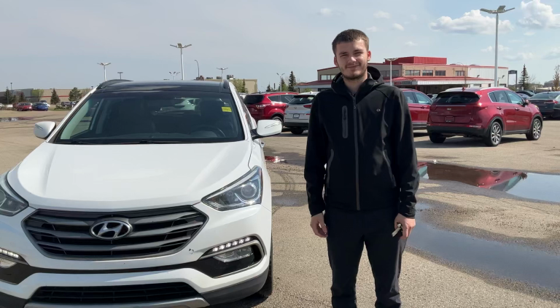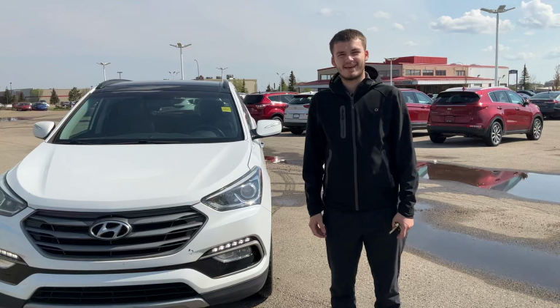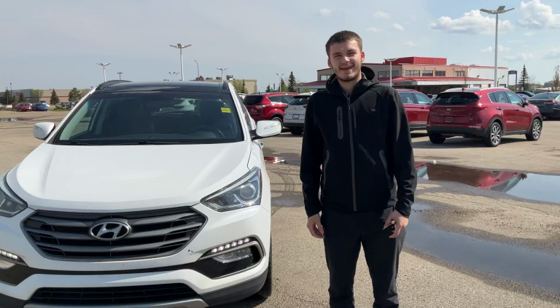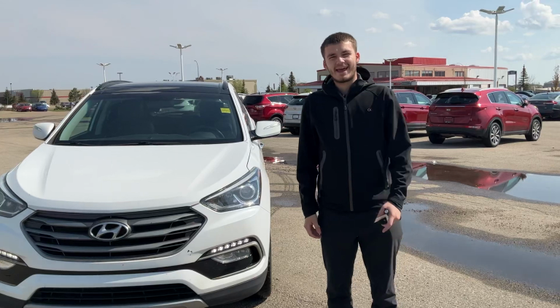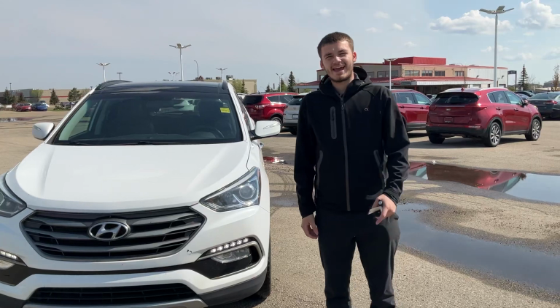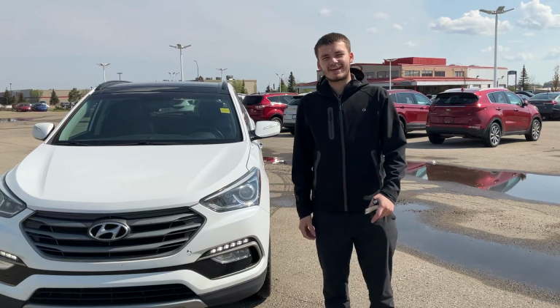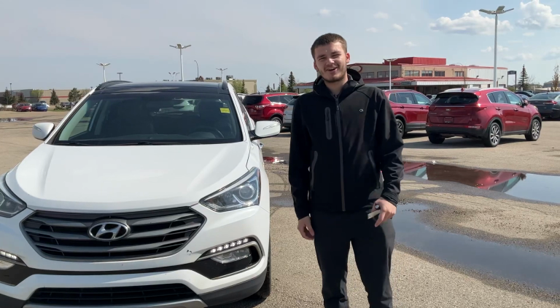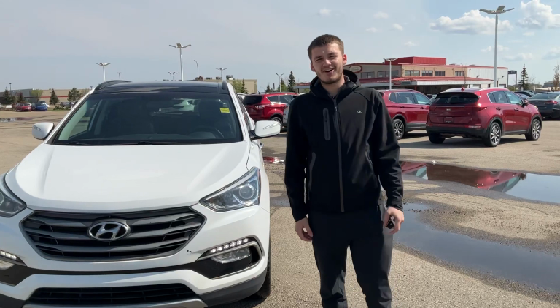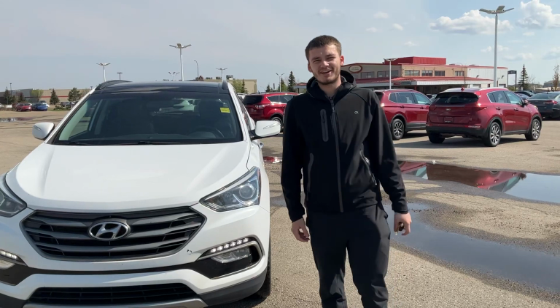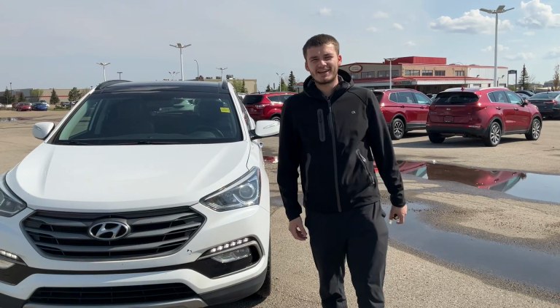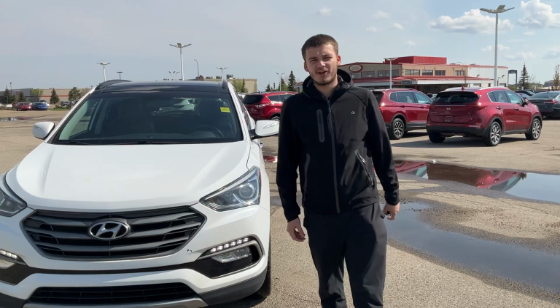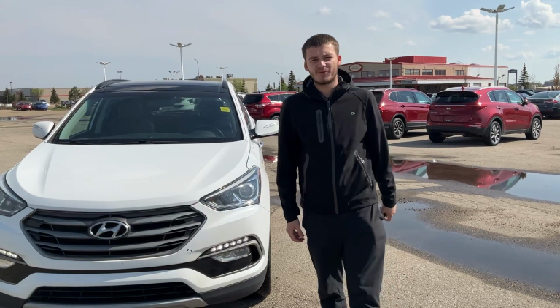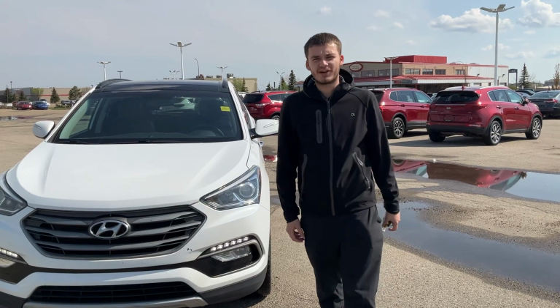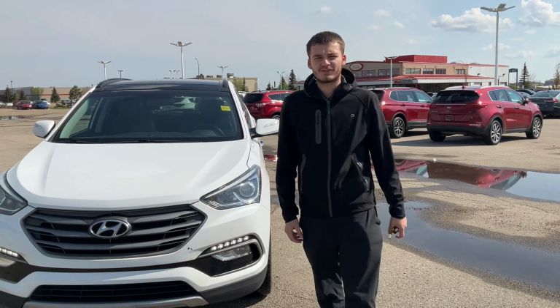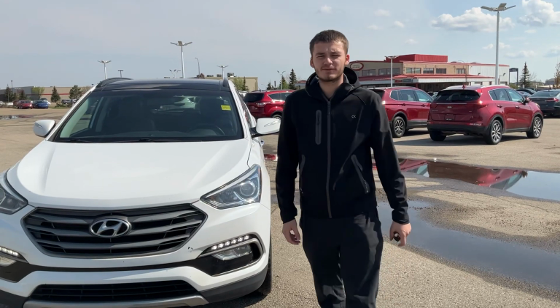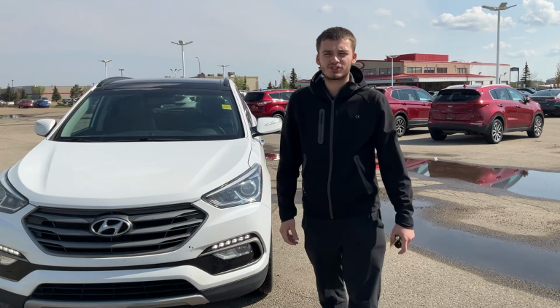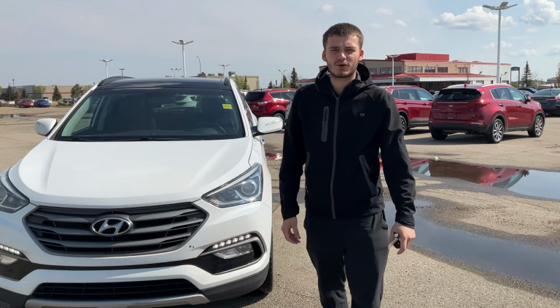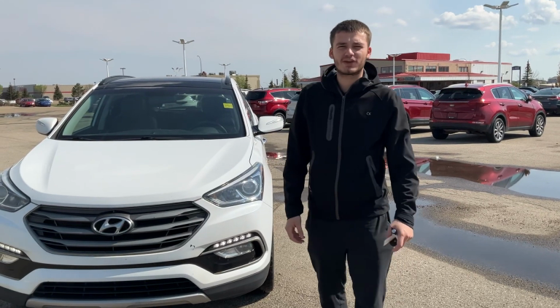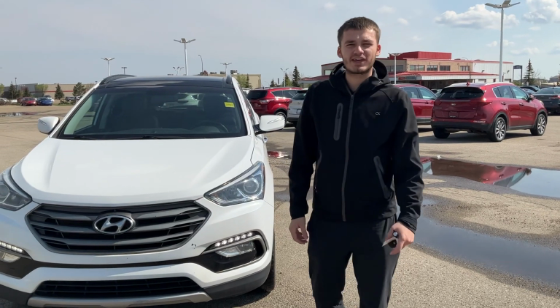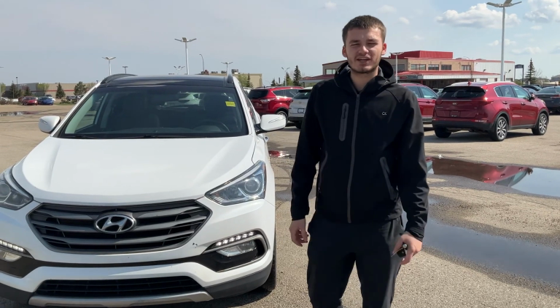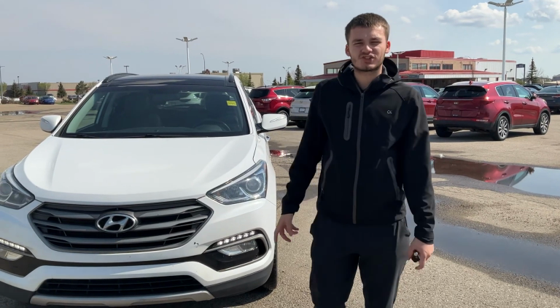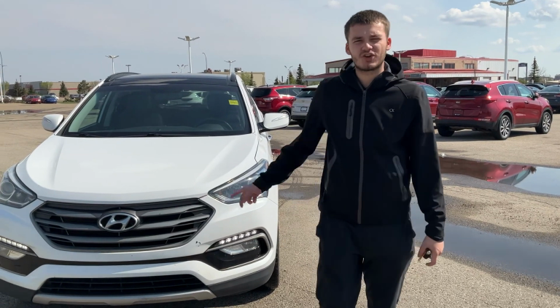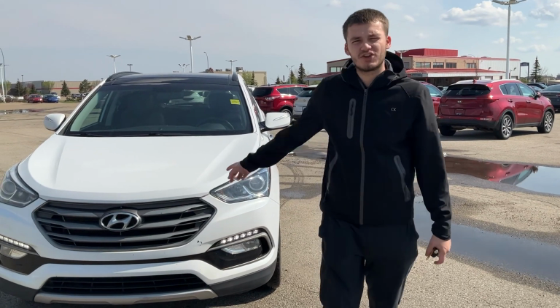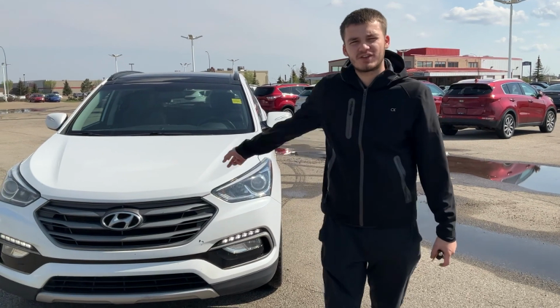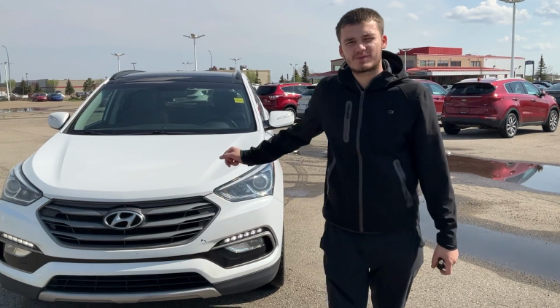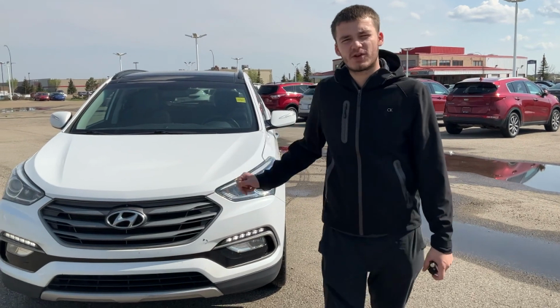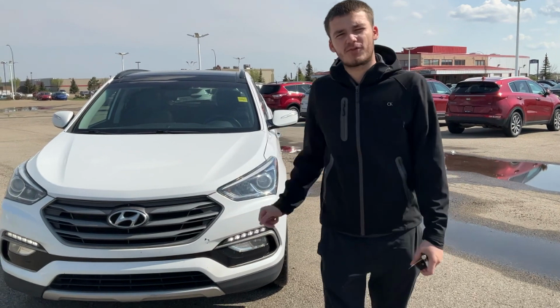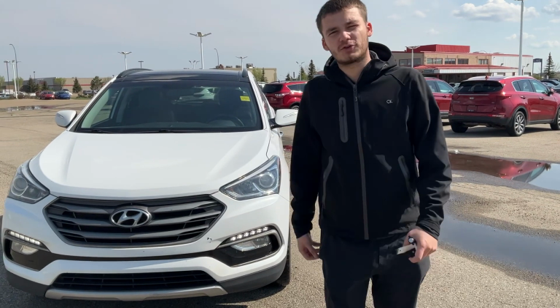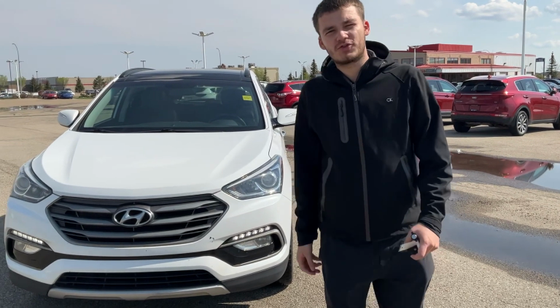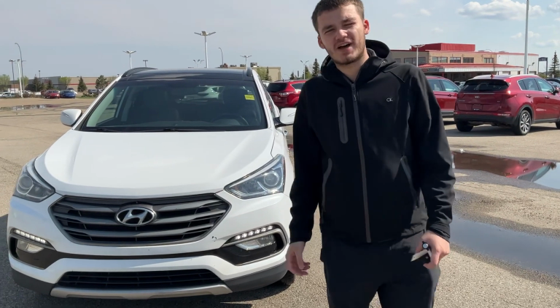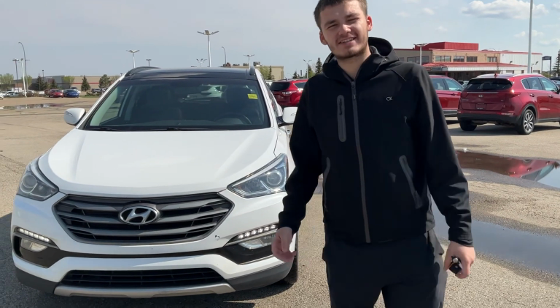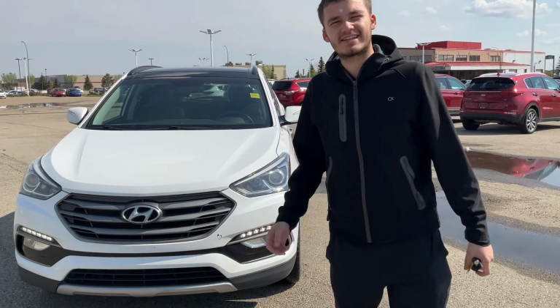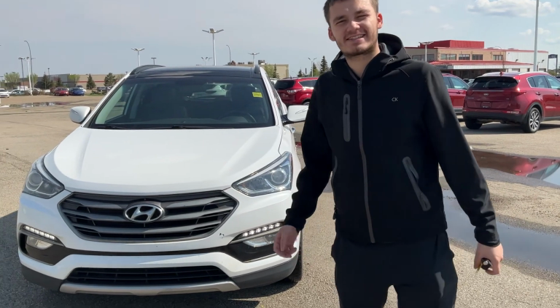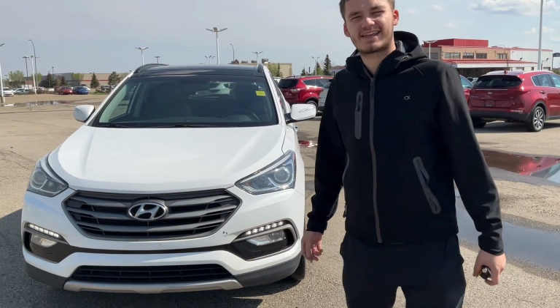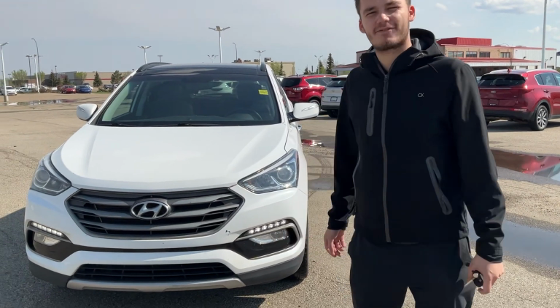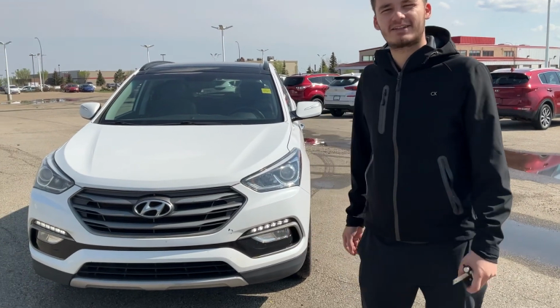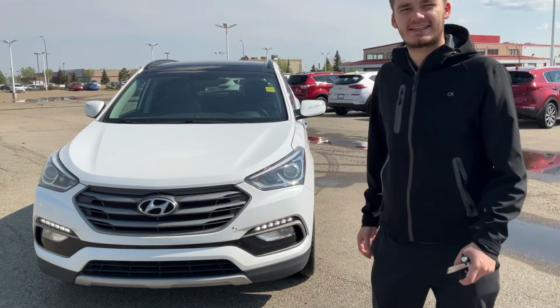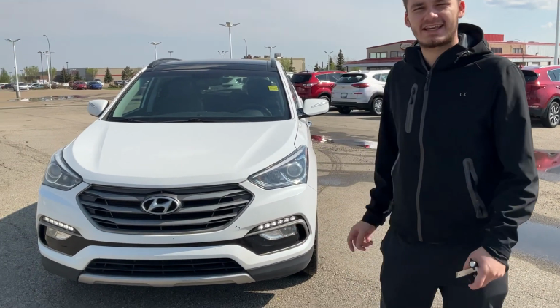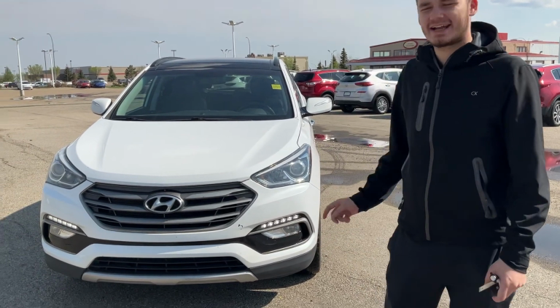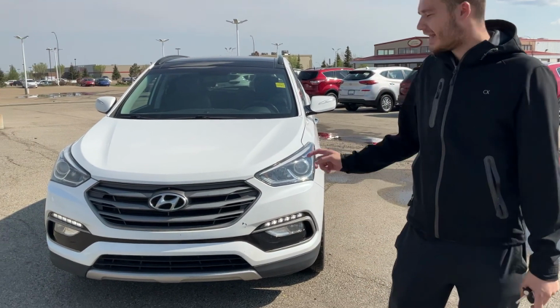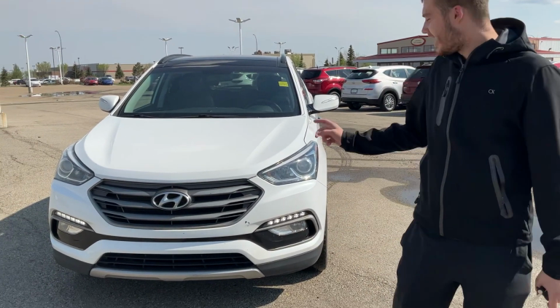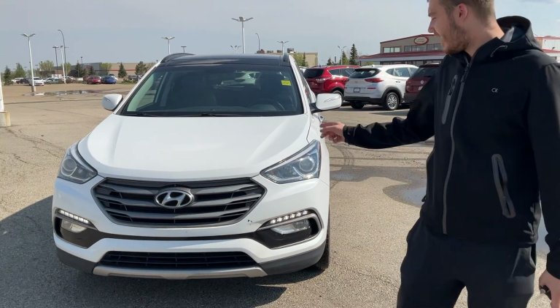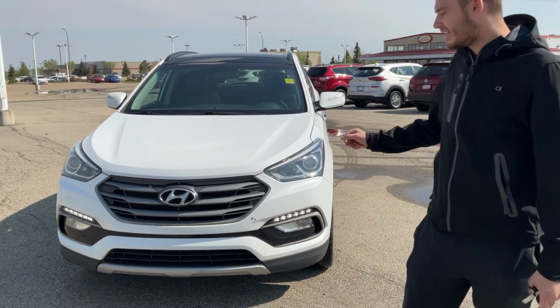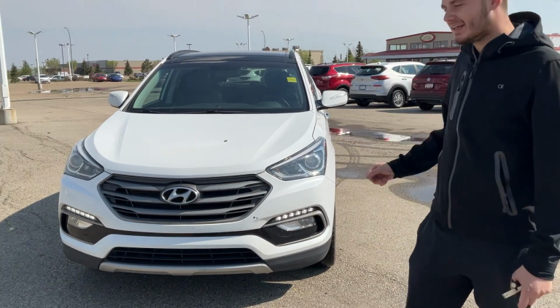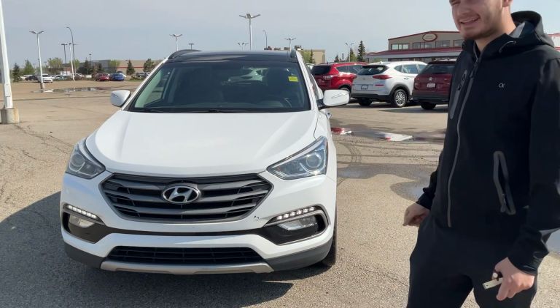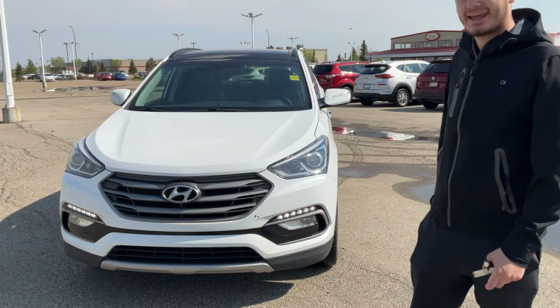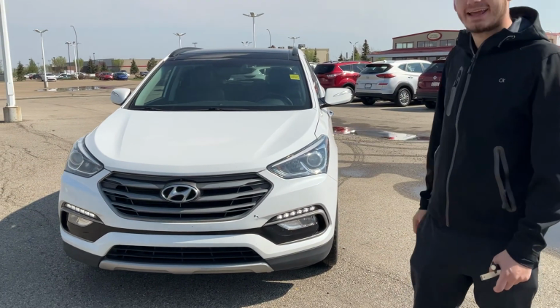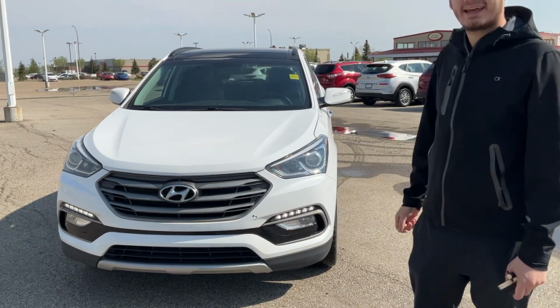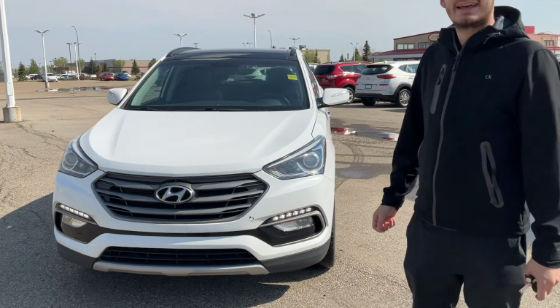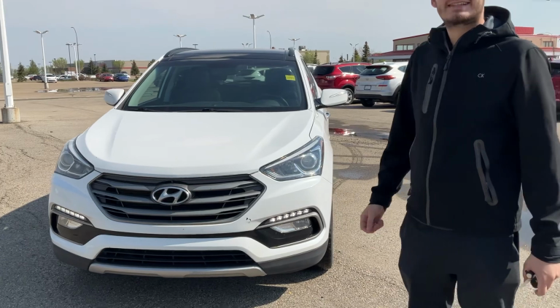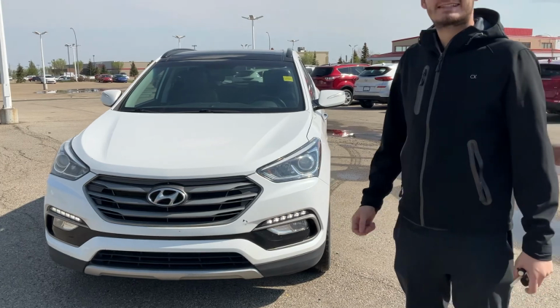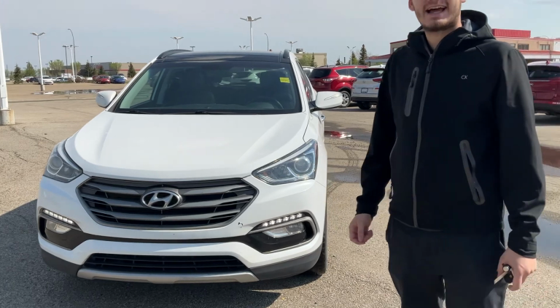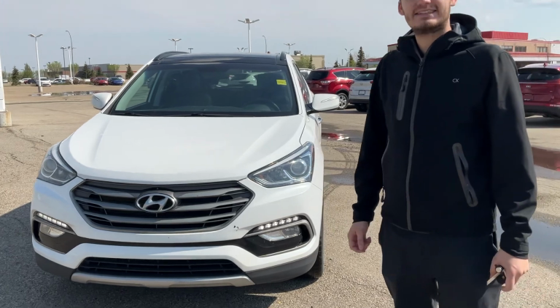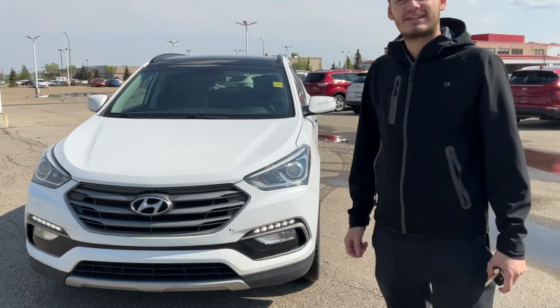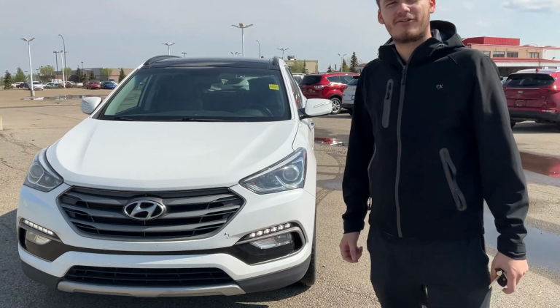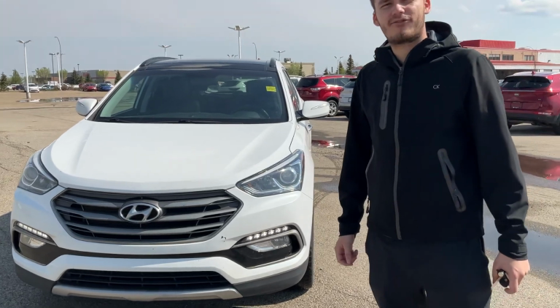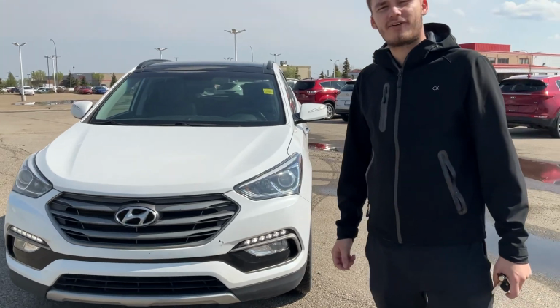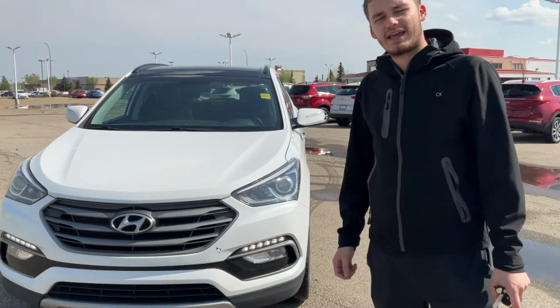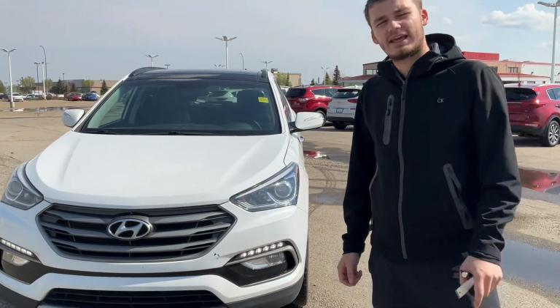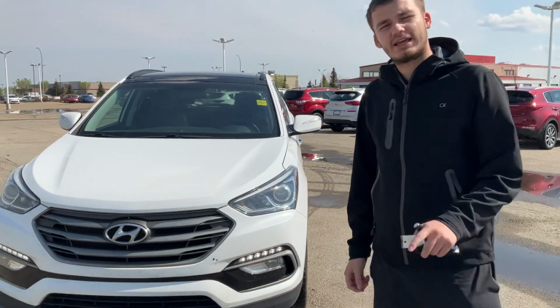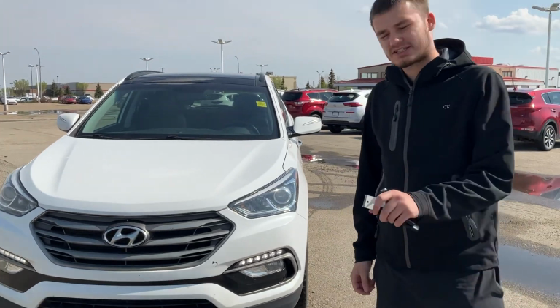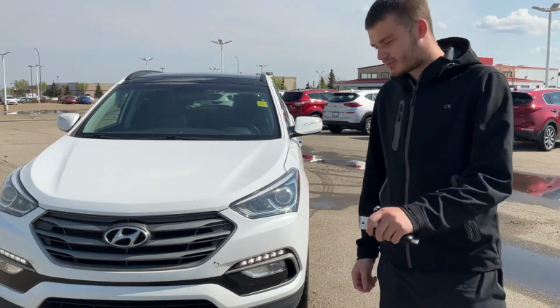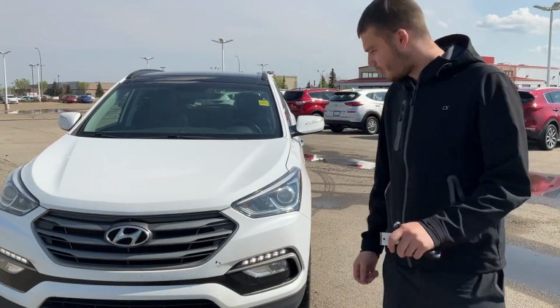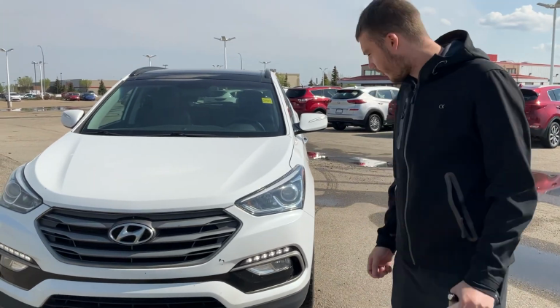Hey Connie, Elmer here from Sherwood Kia showing you this beautiful 2017 Hyundai Santa Fe Sport.